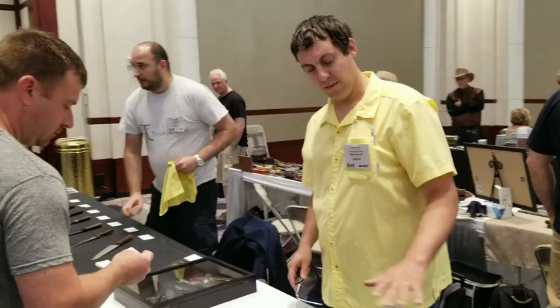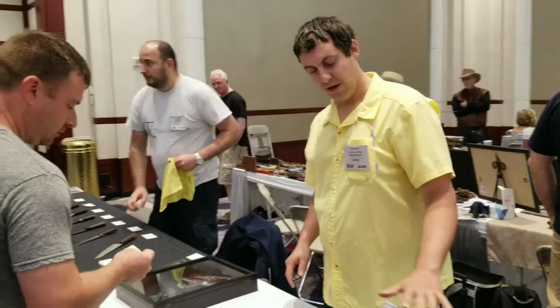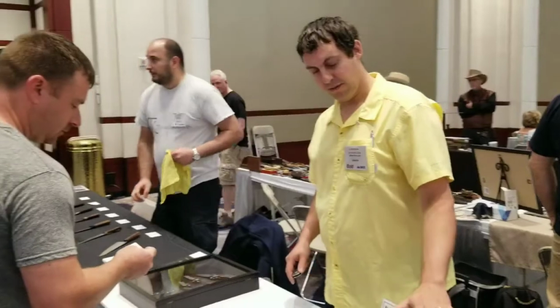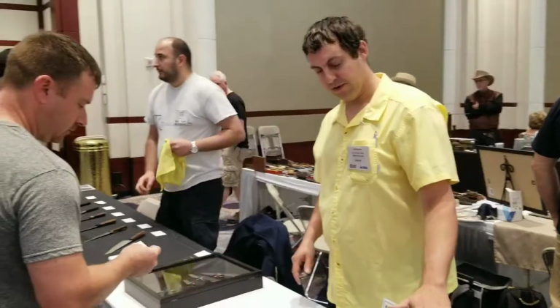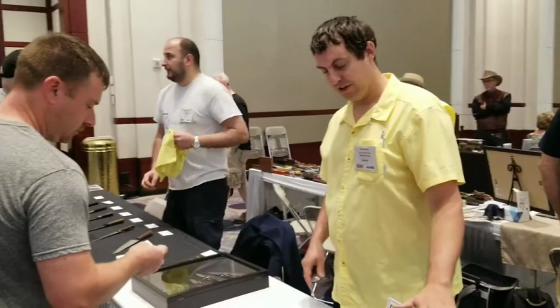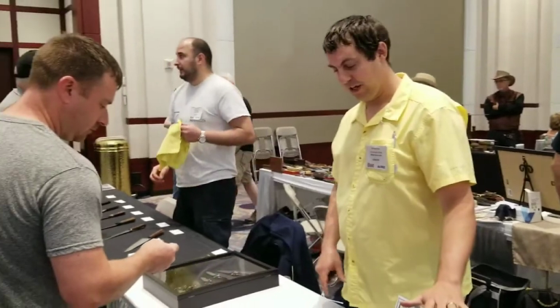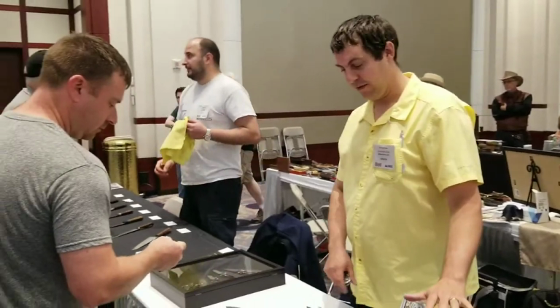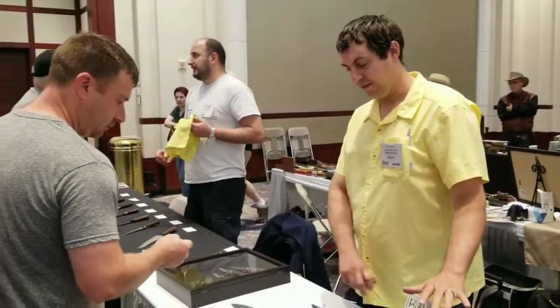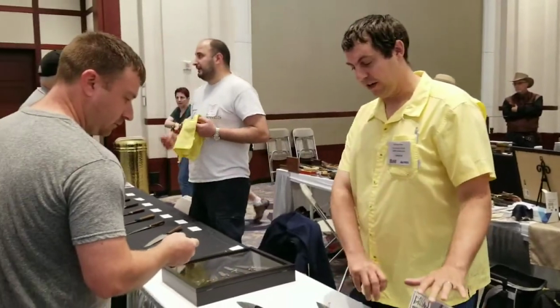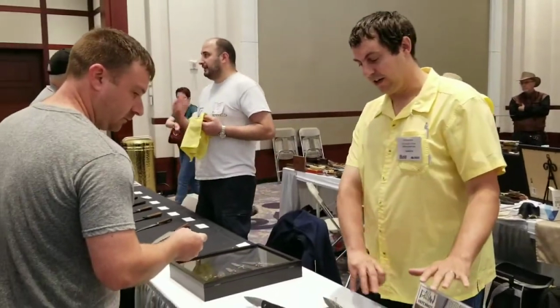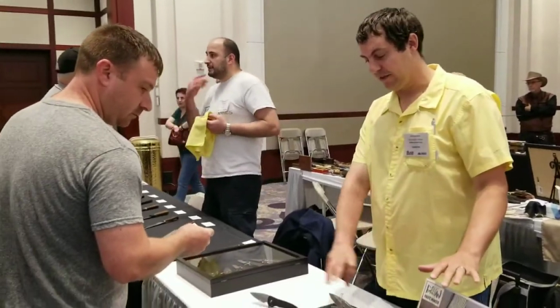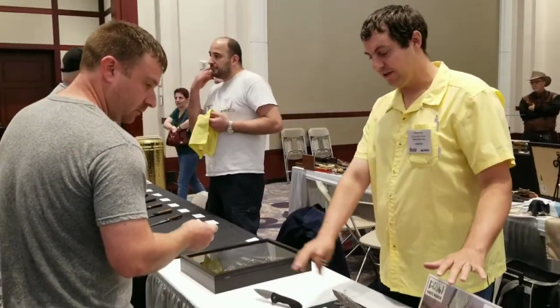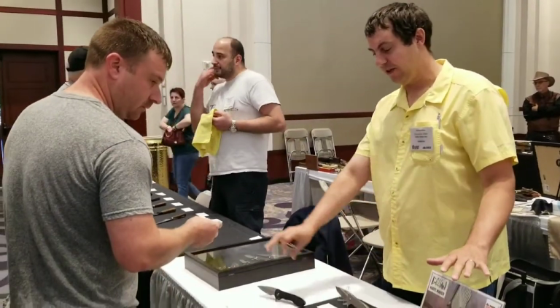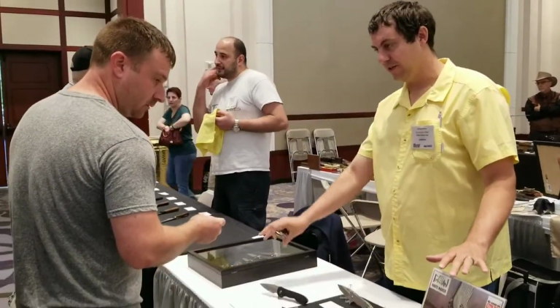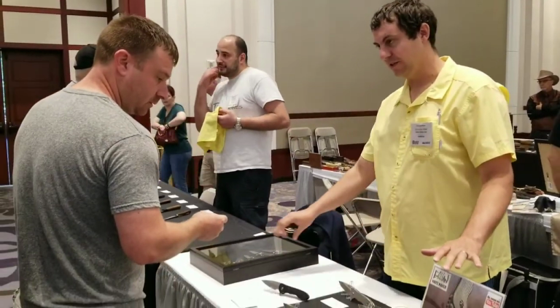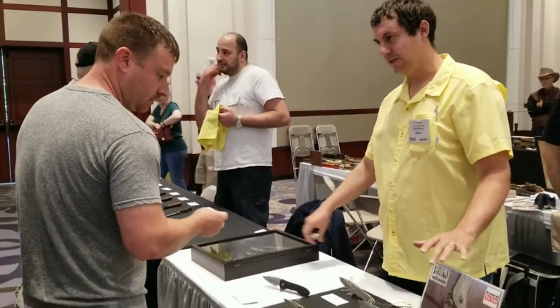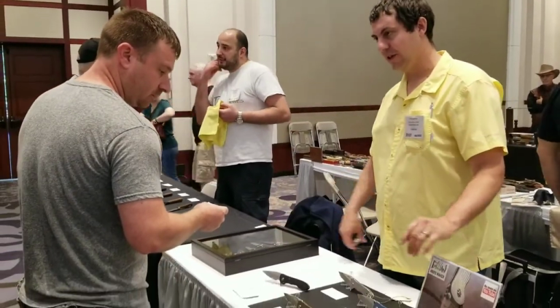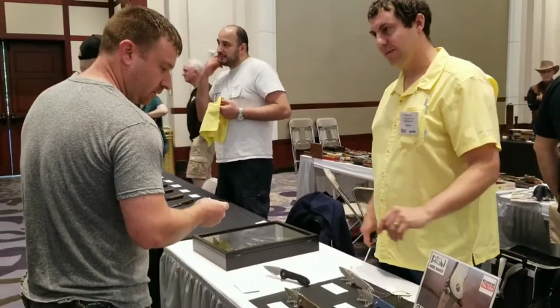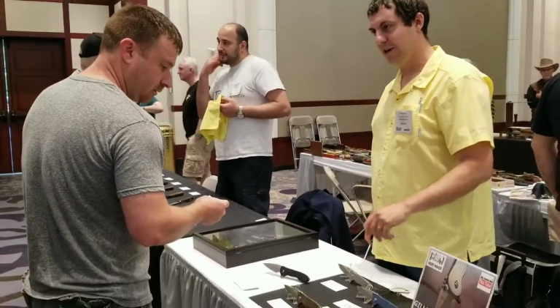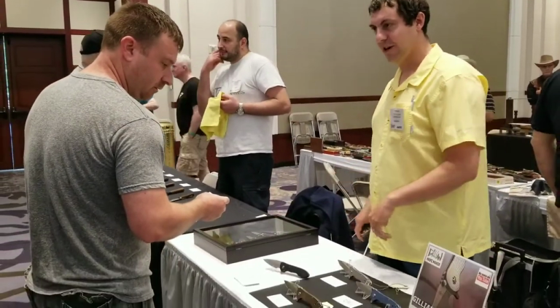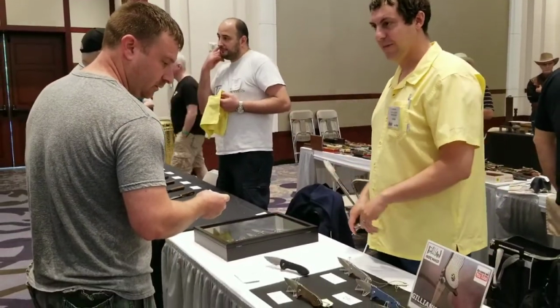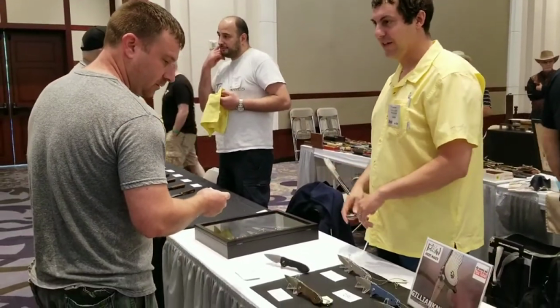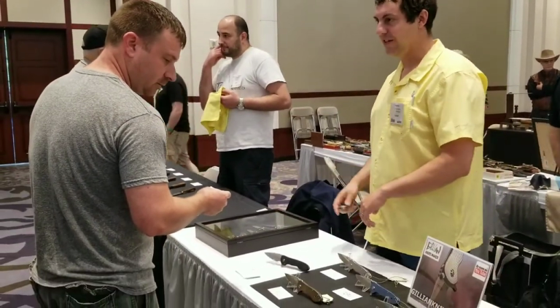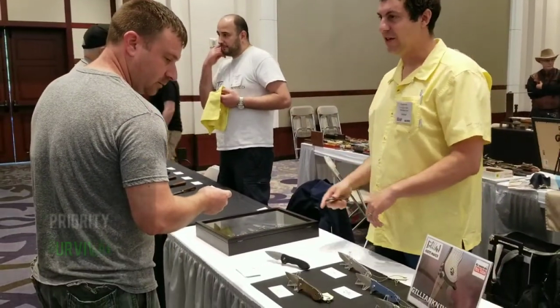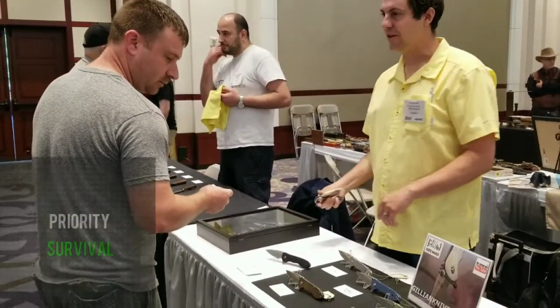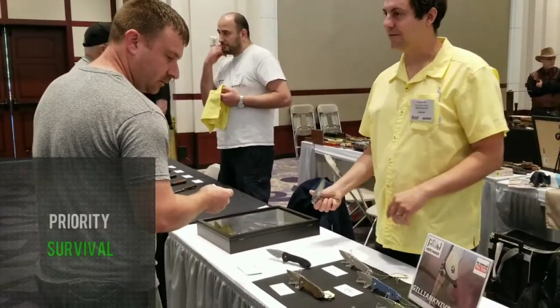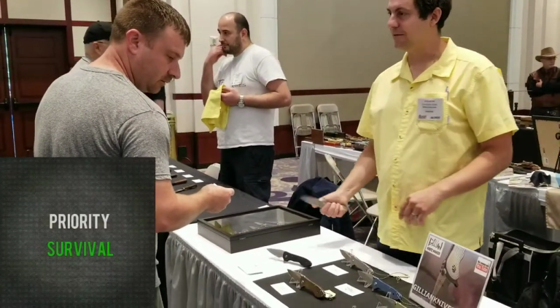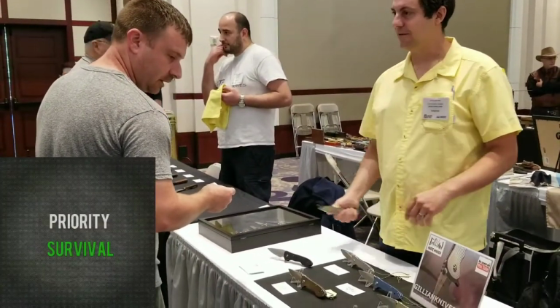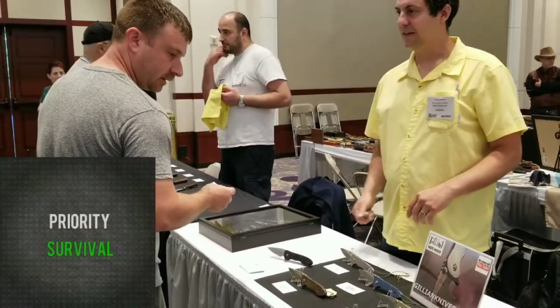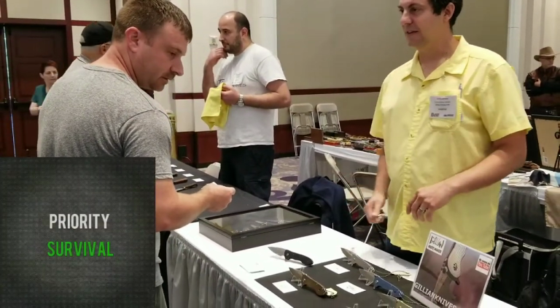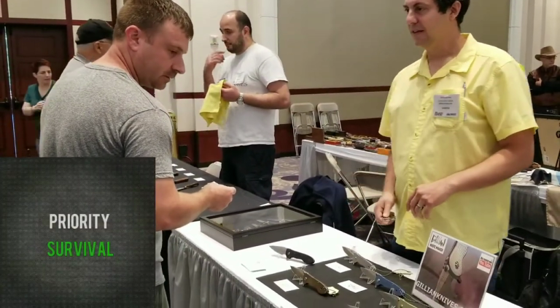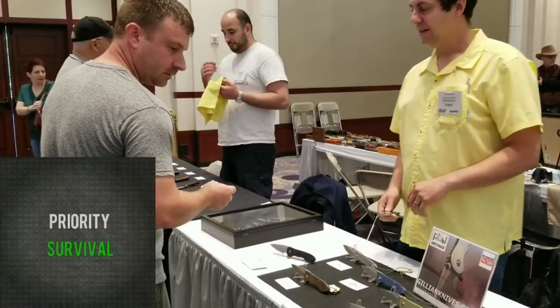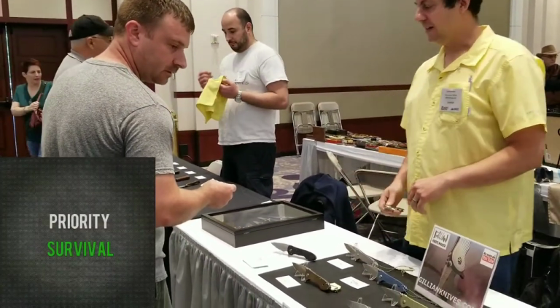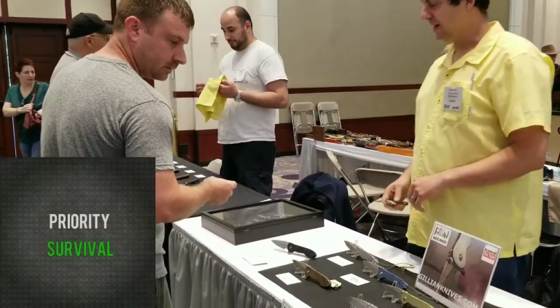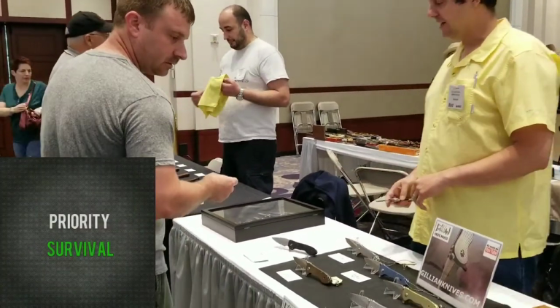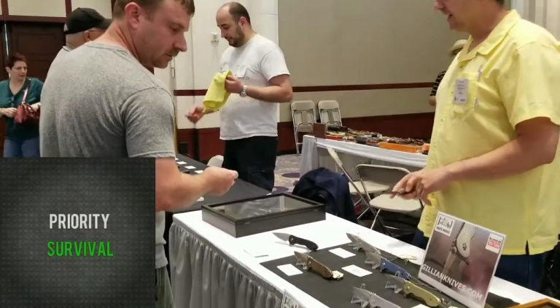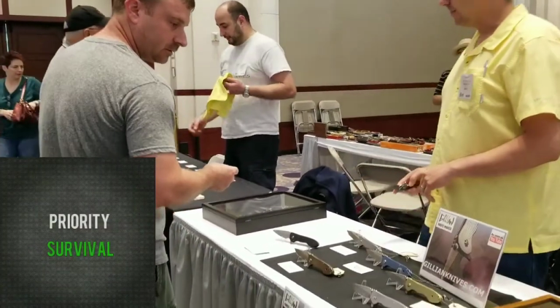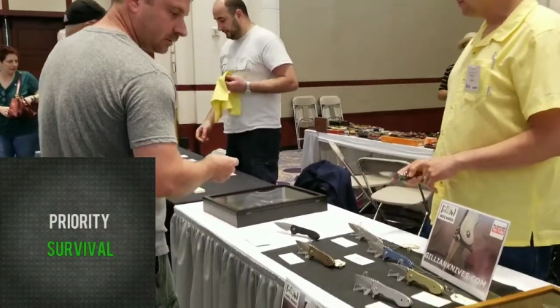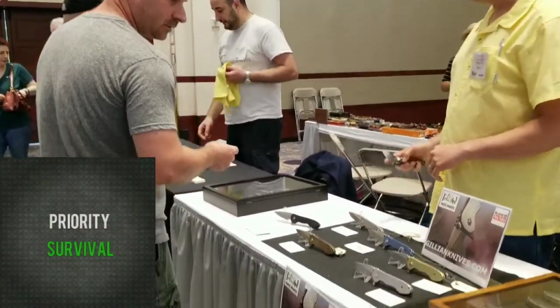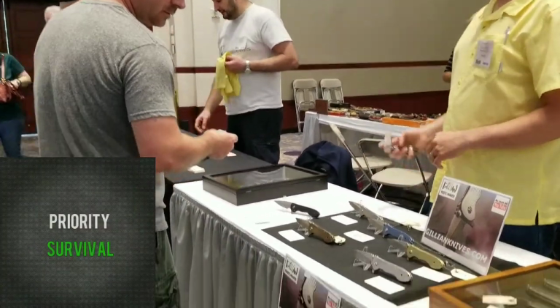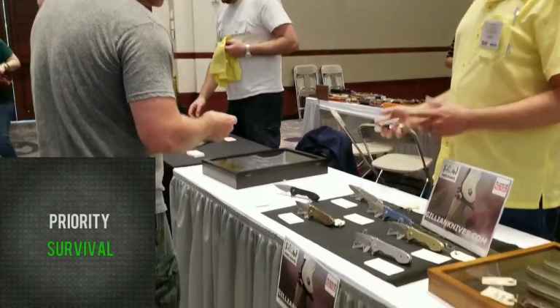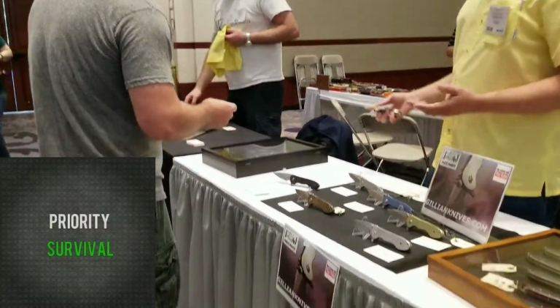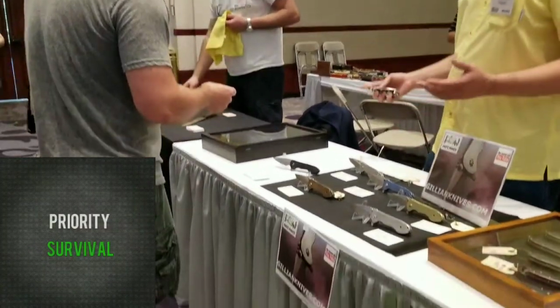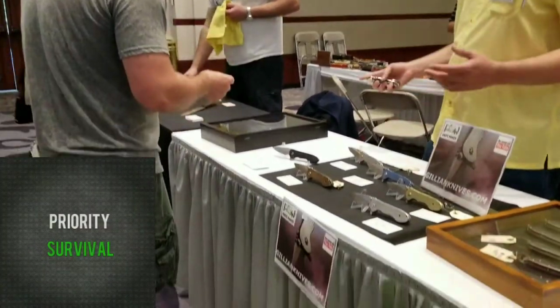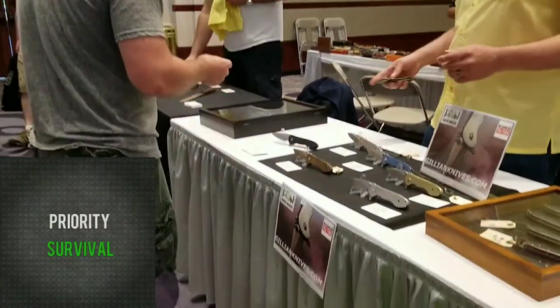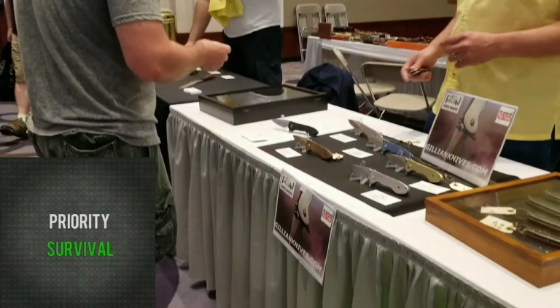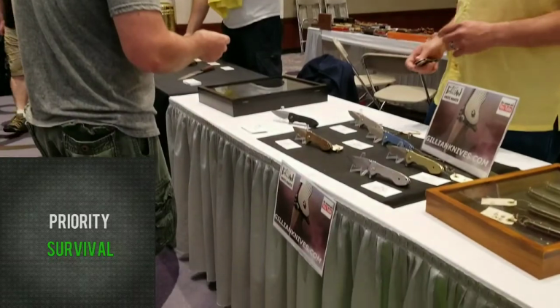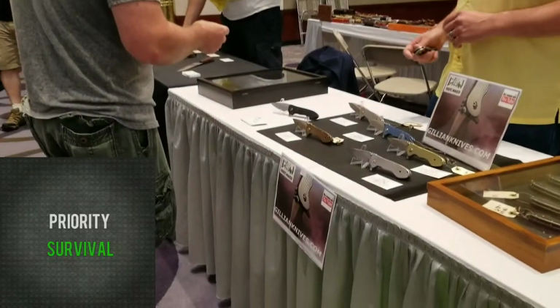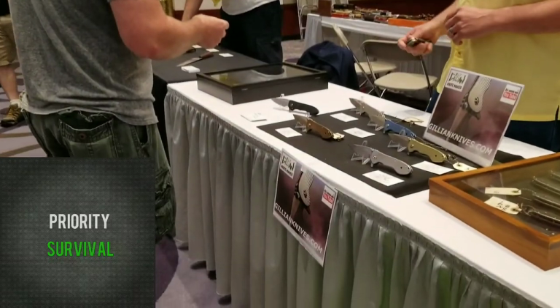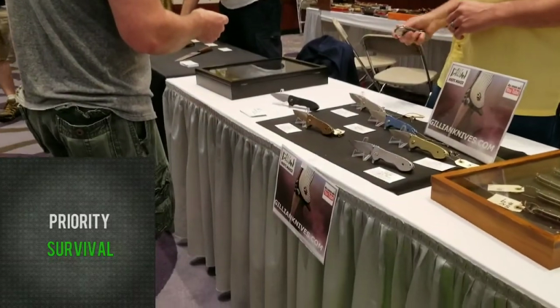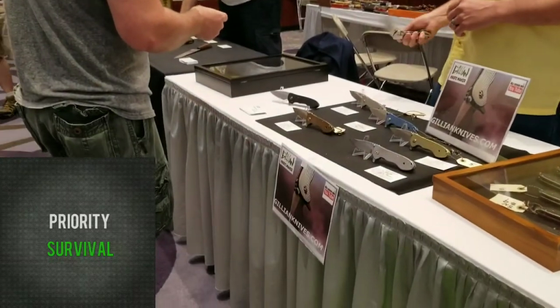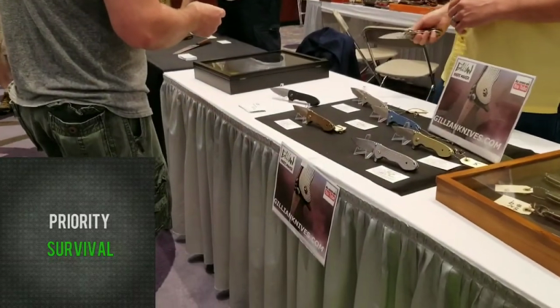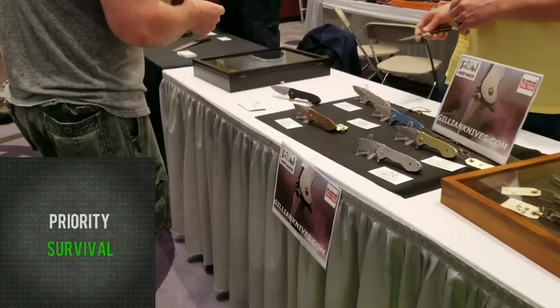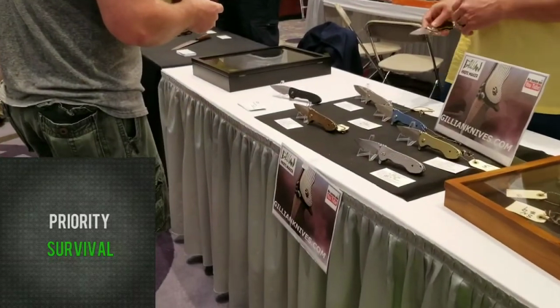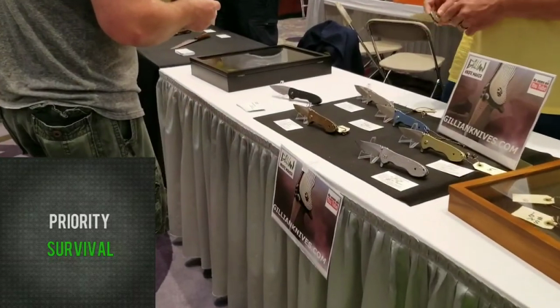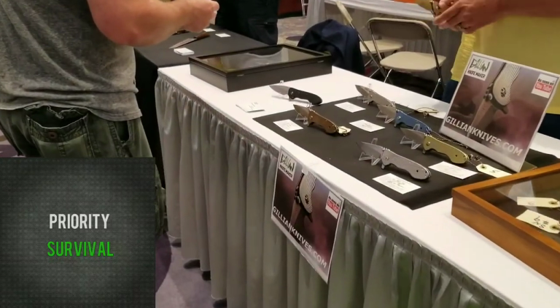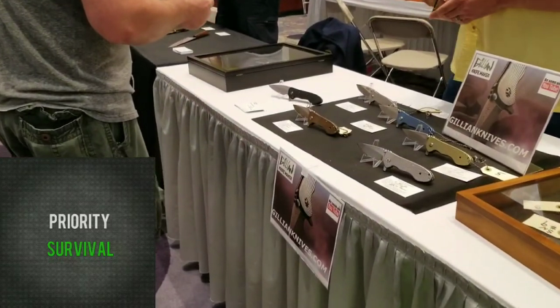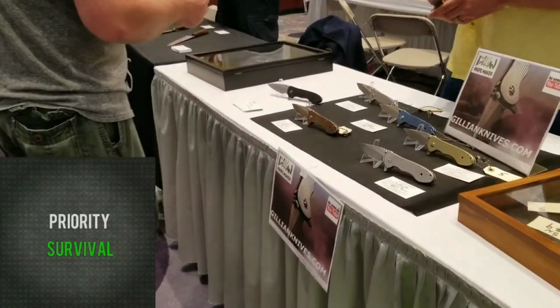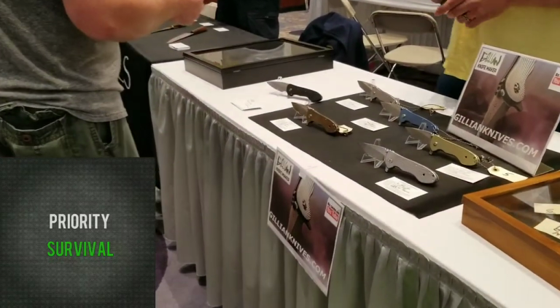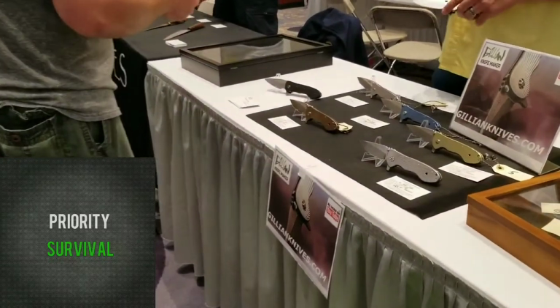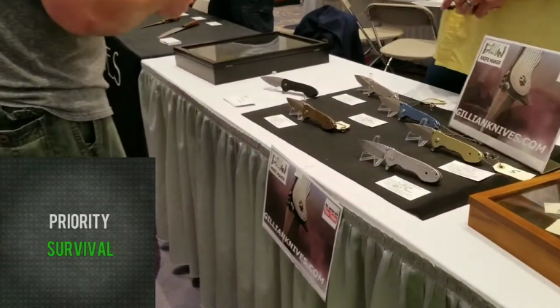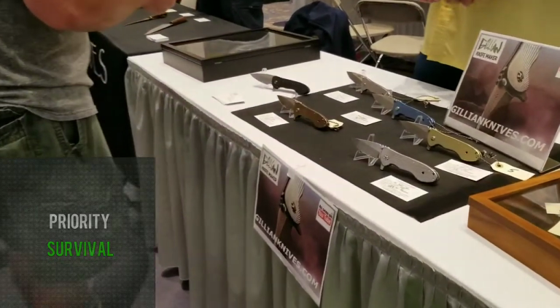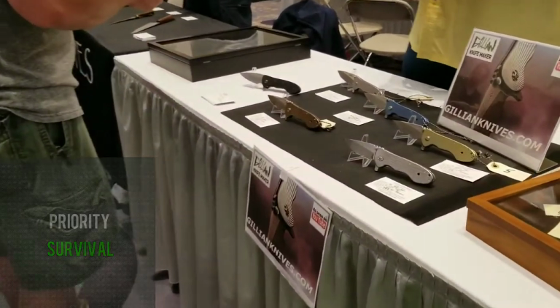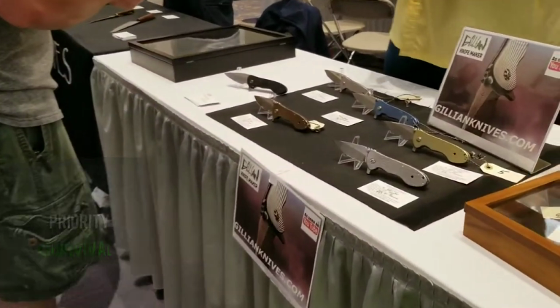Hey guys, Caleb here with Priority Survival, and today we're going to be taking a look at the Fallen Star from Gilla Knives, so stay tuned.